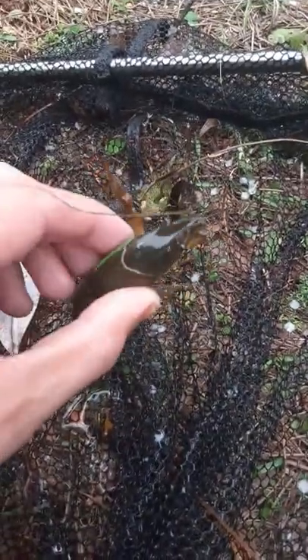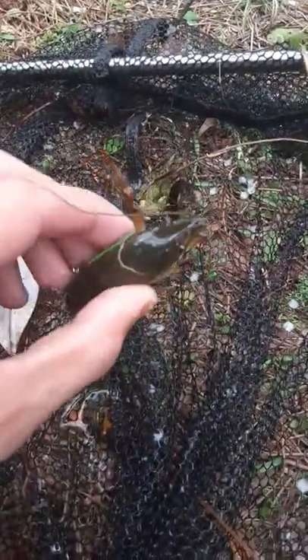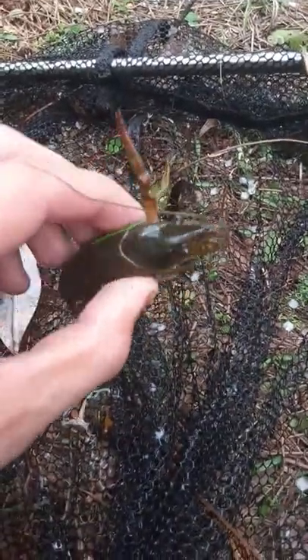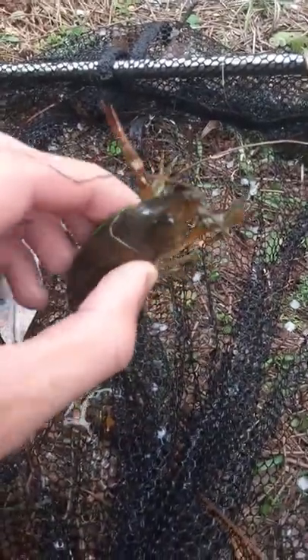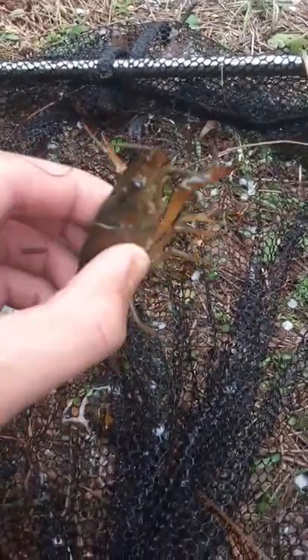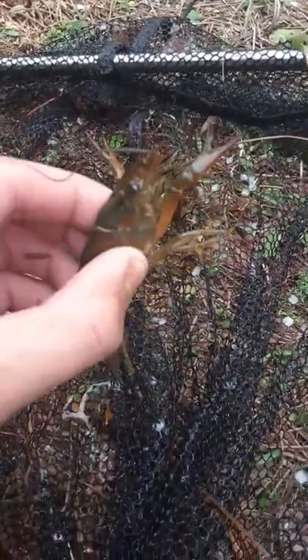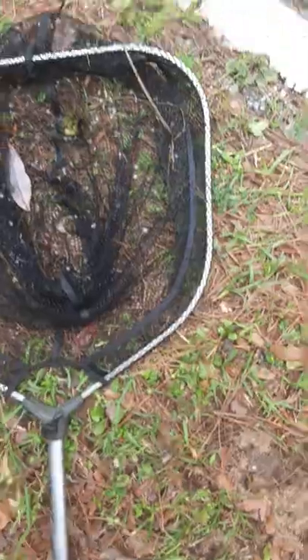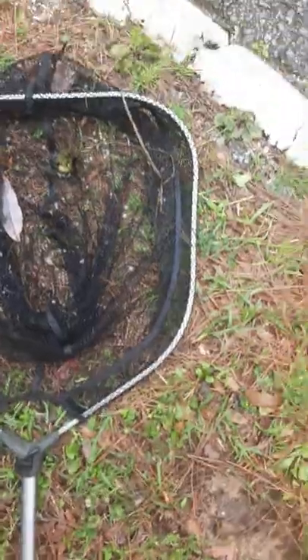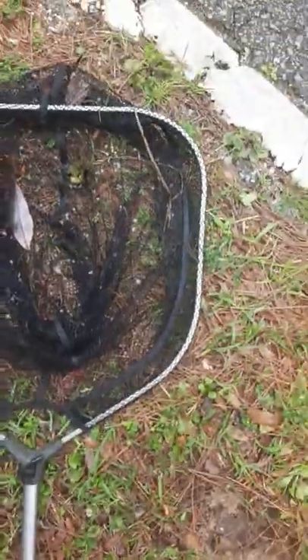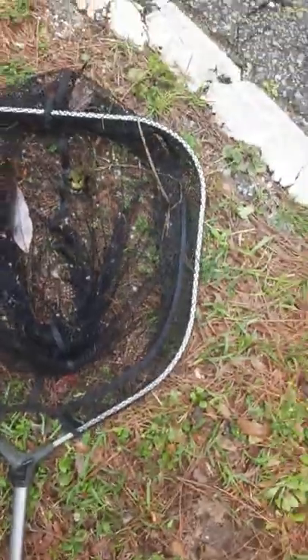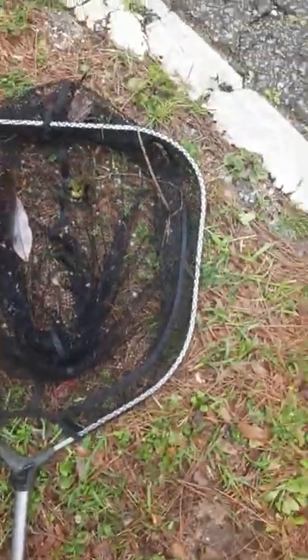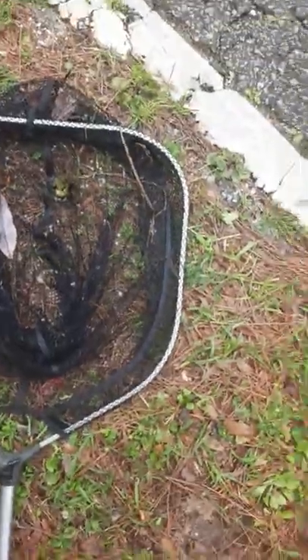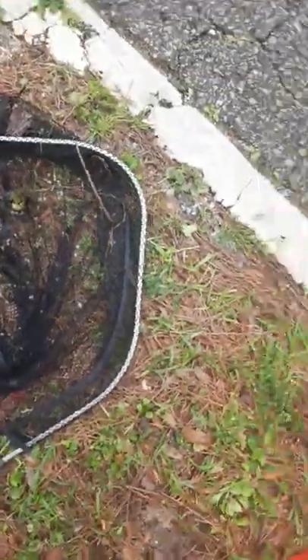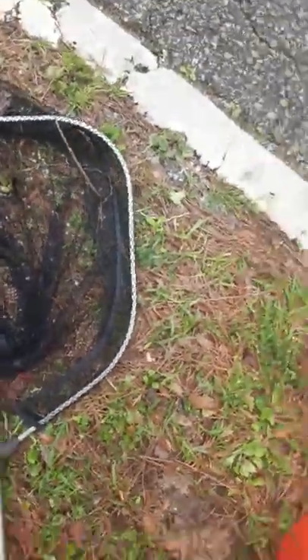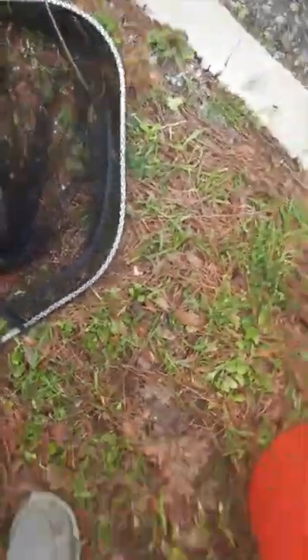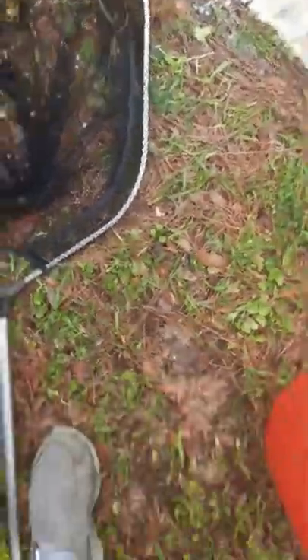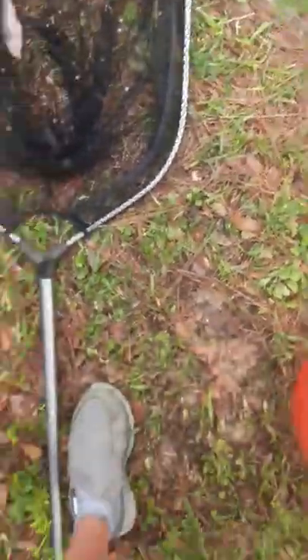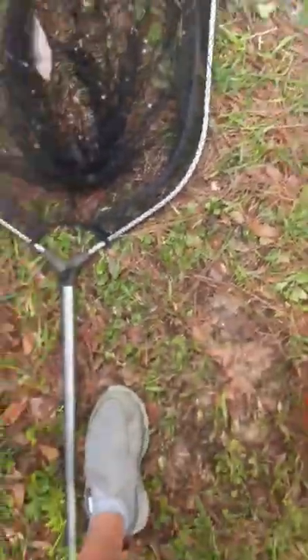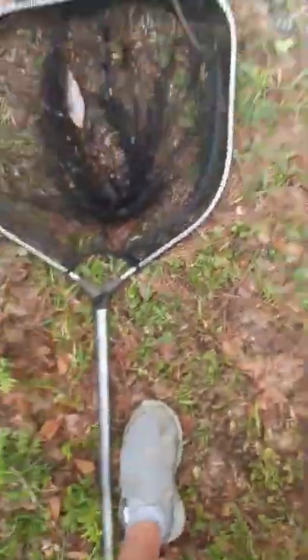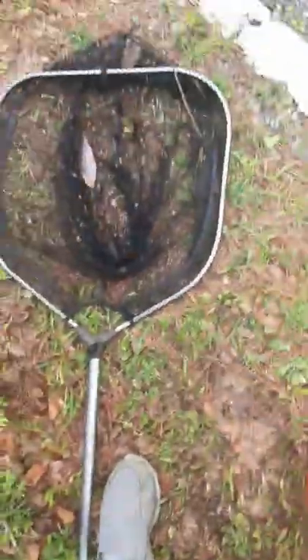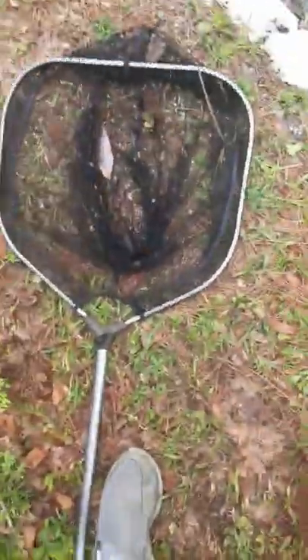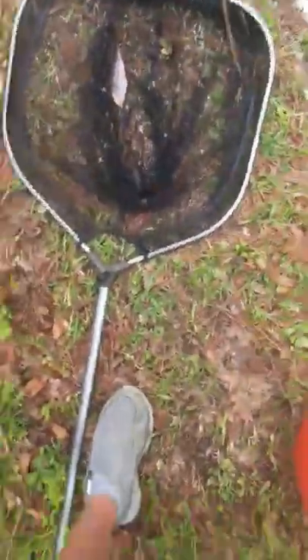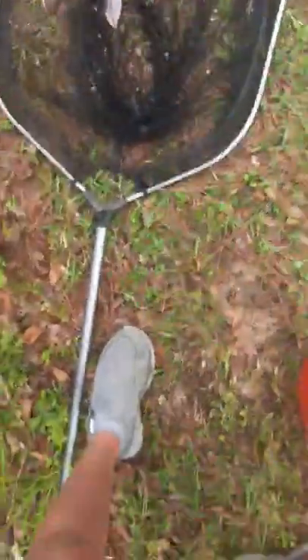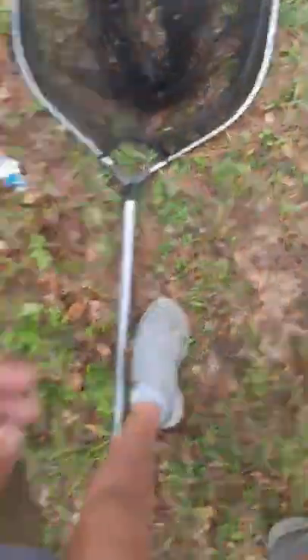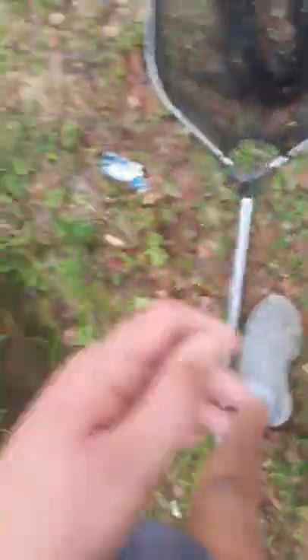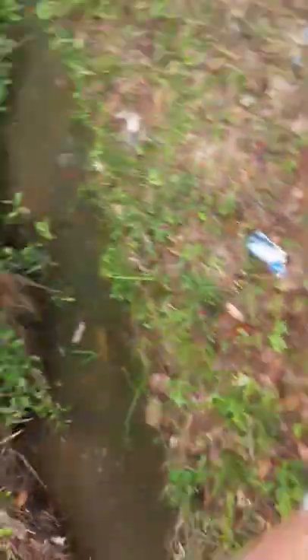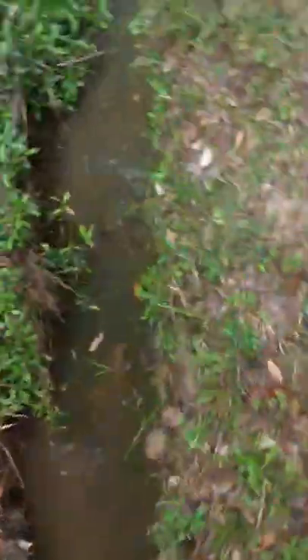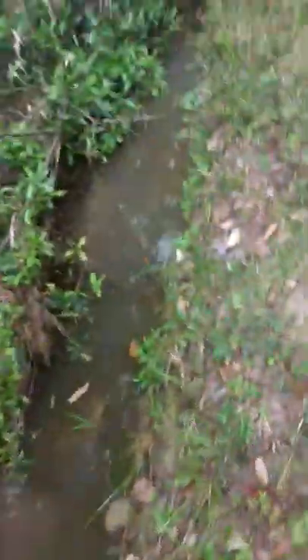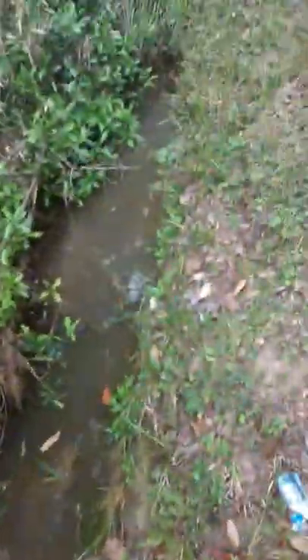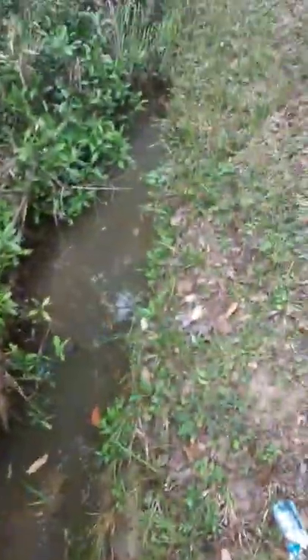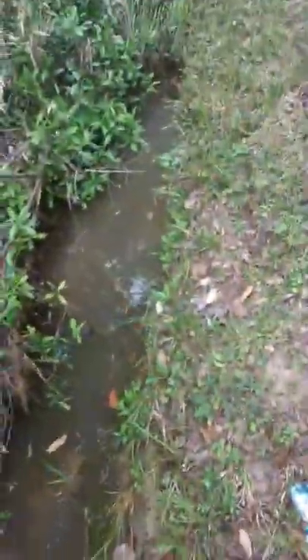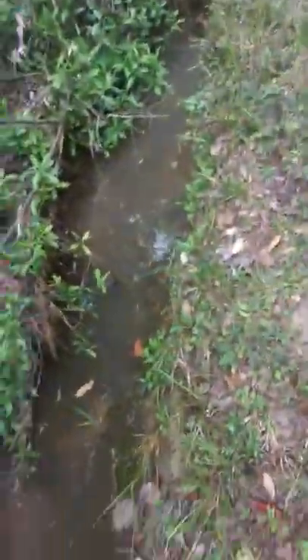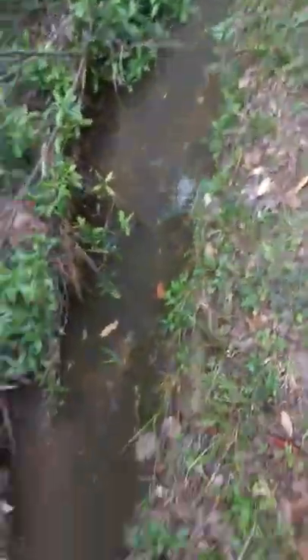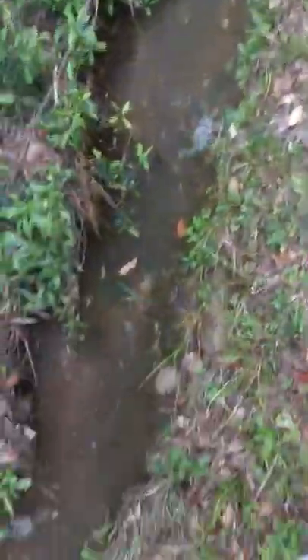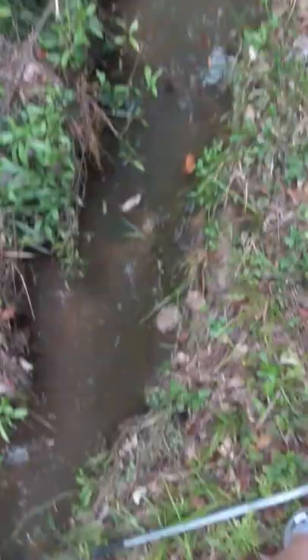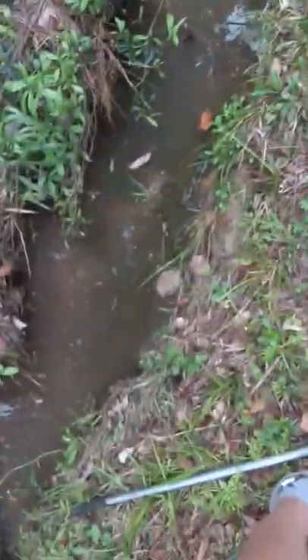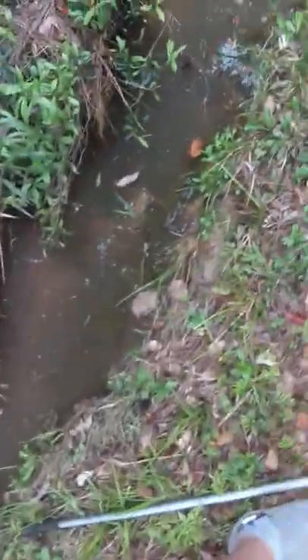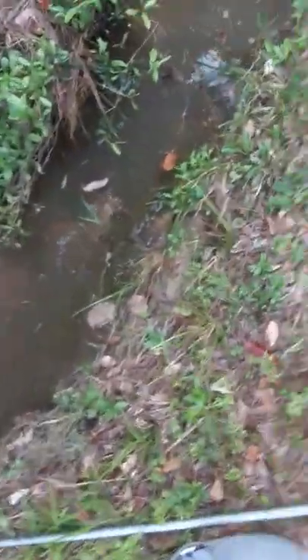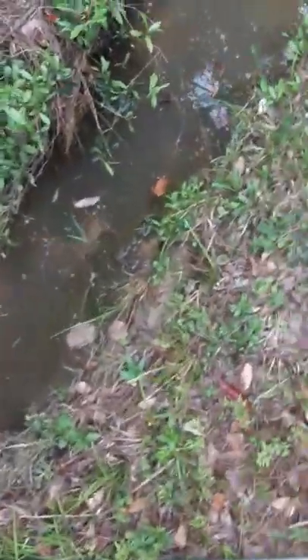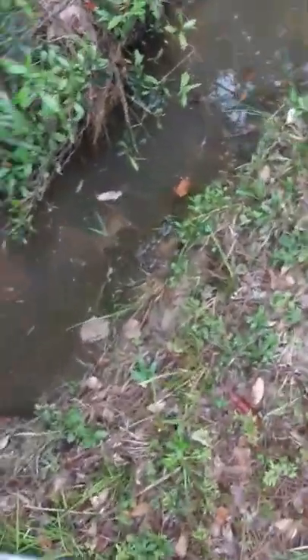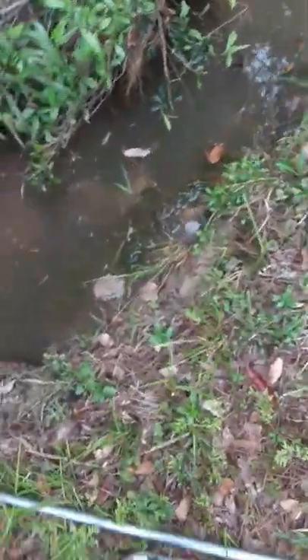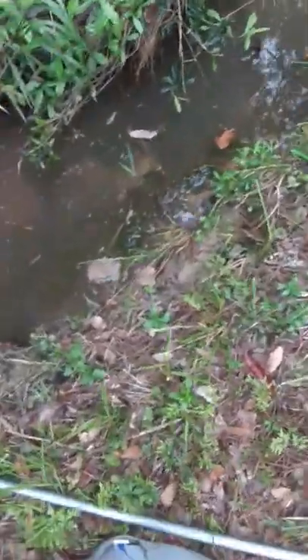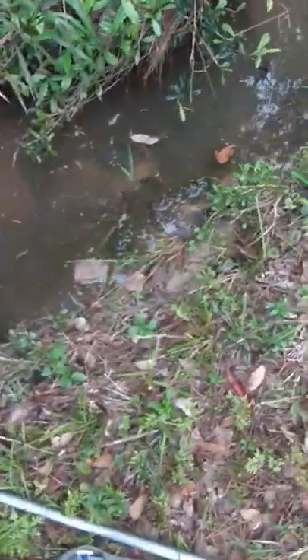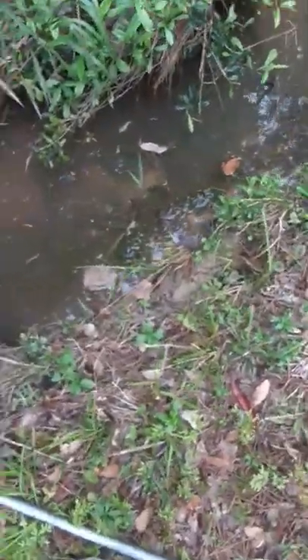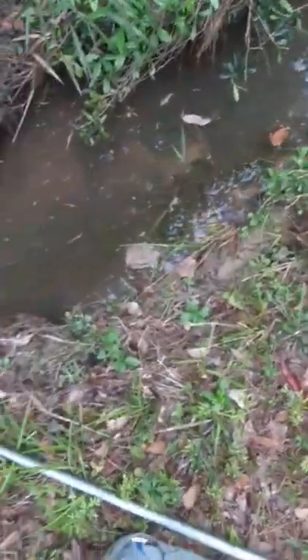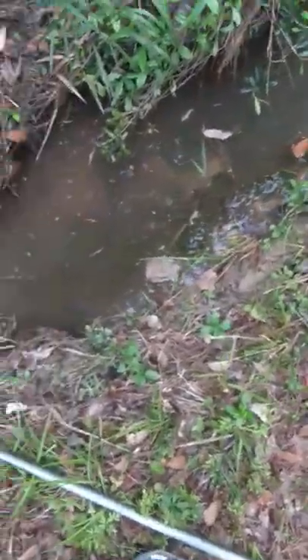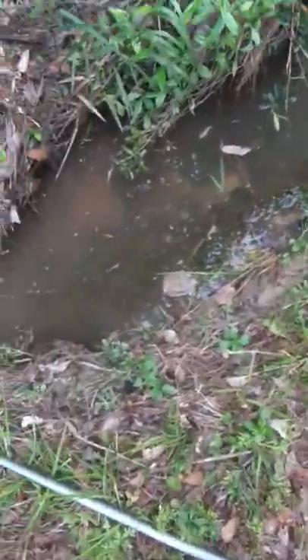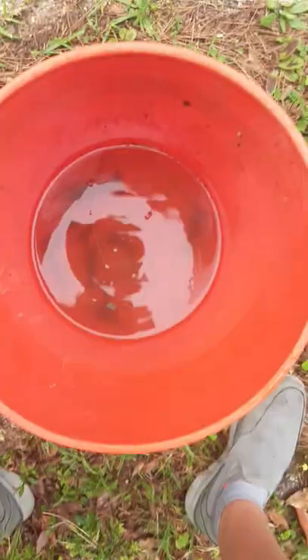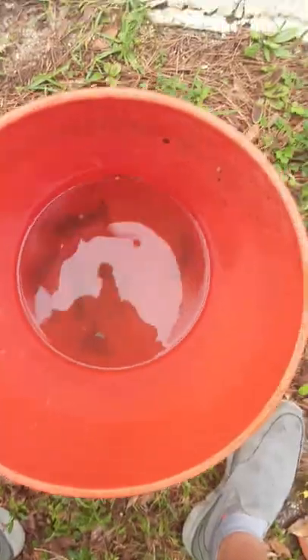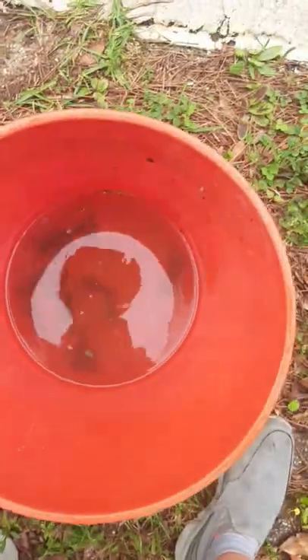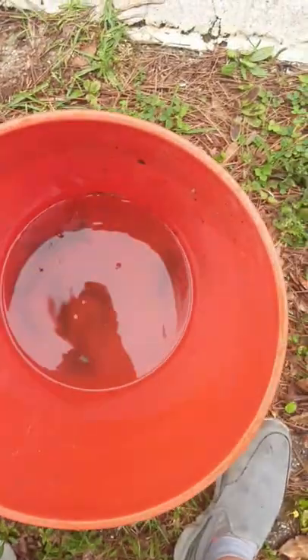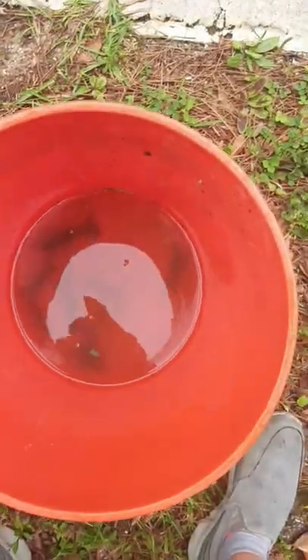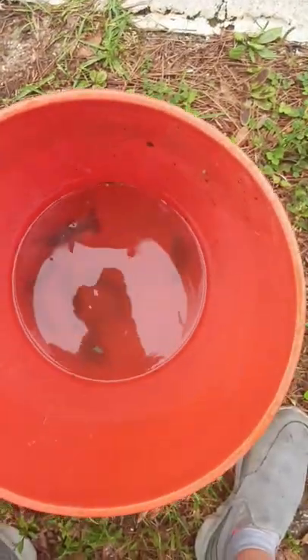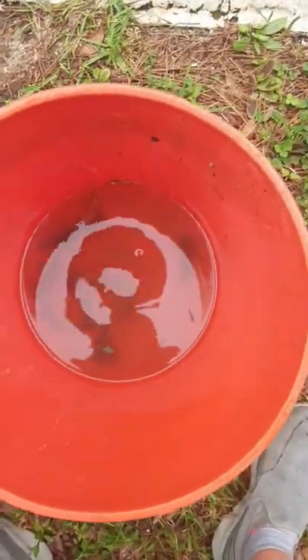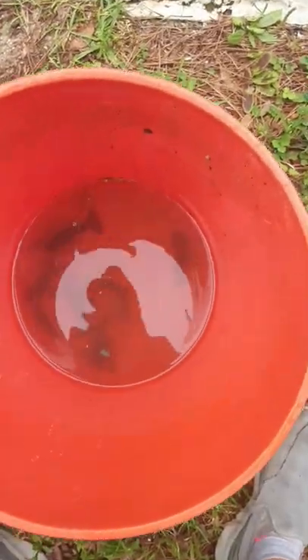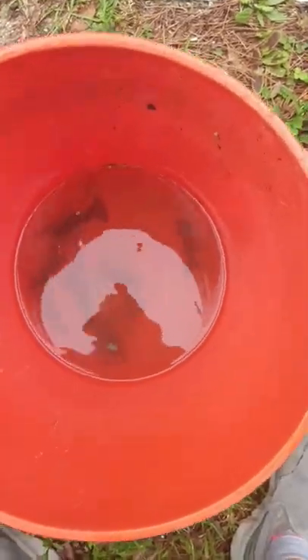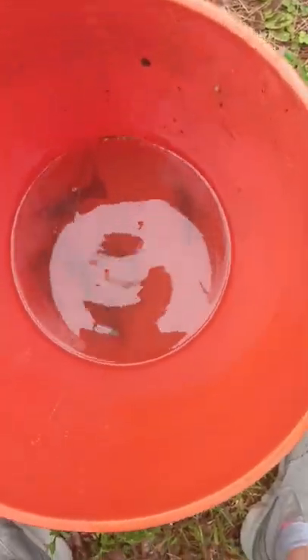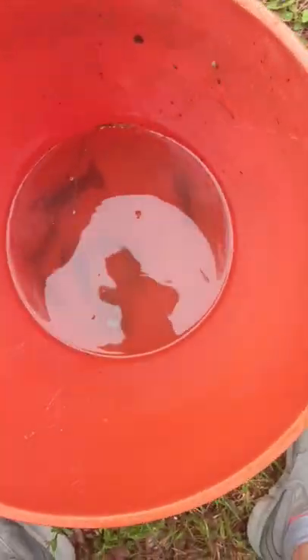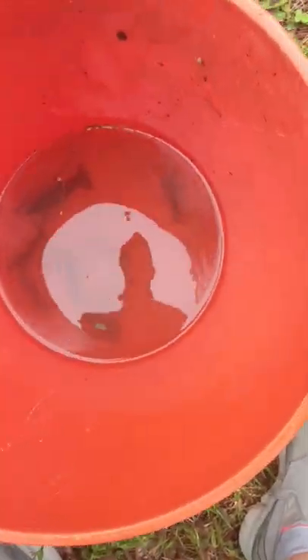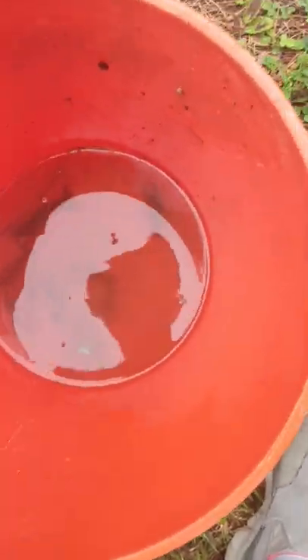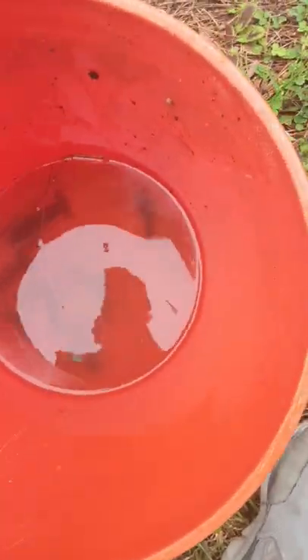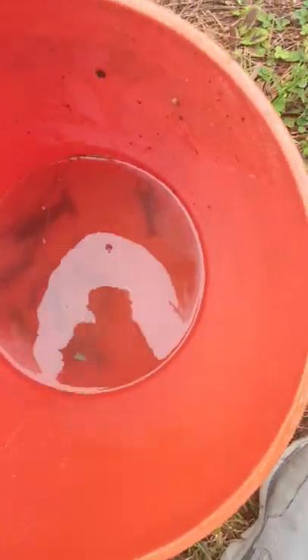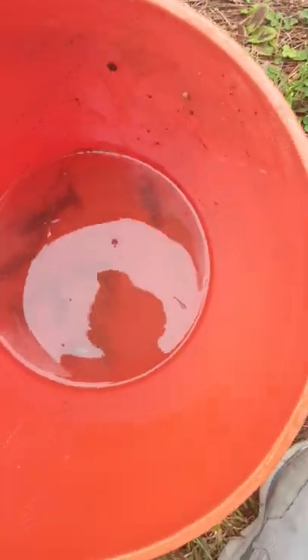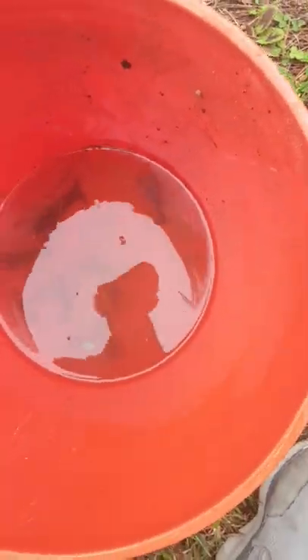He's huge! Do this for about maybe 30 minutes — I don't know — but they love the grass. And then I'll come back to you guys later when we caught a bunch.